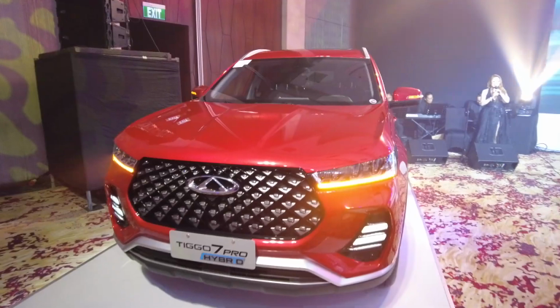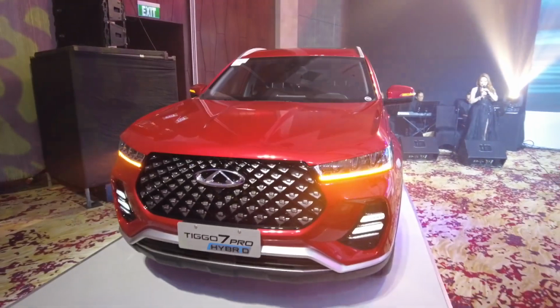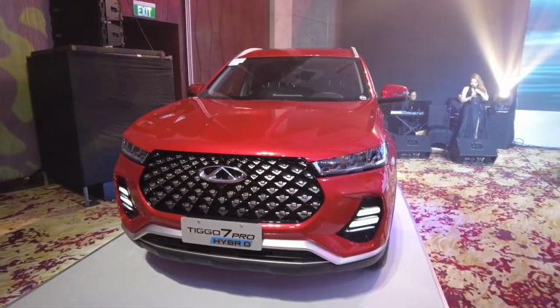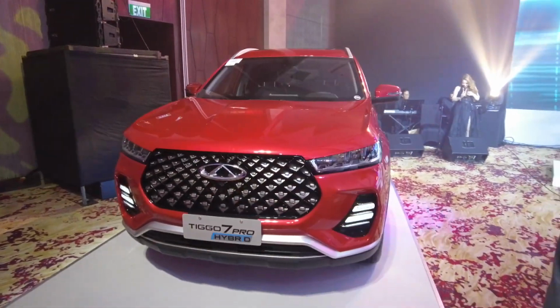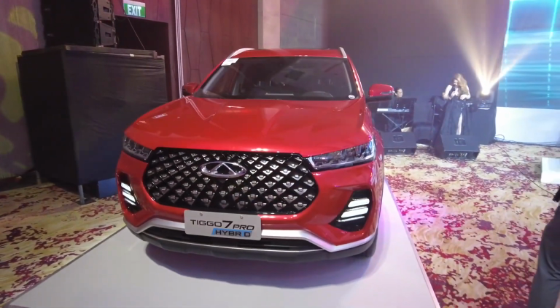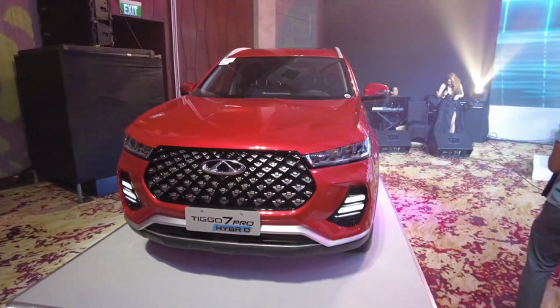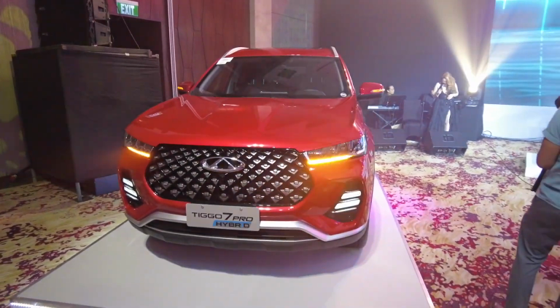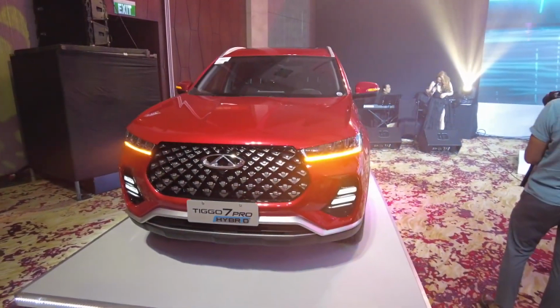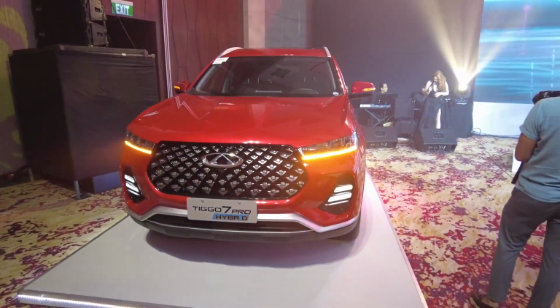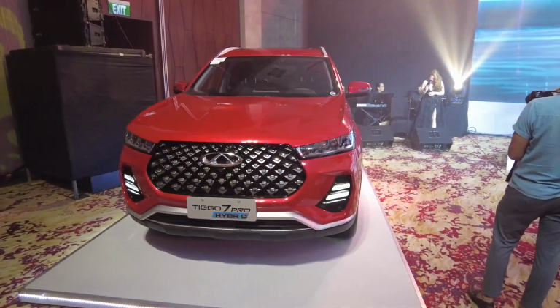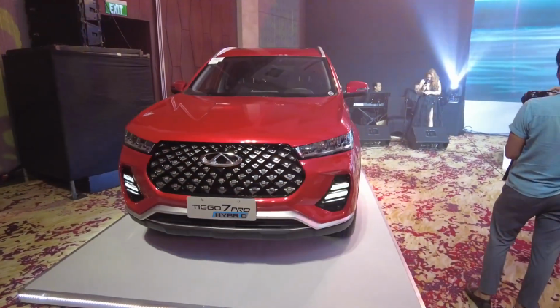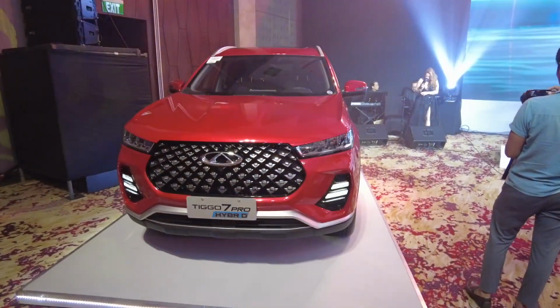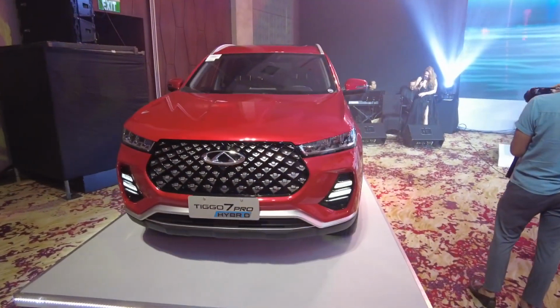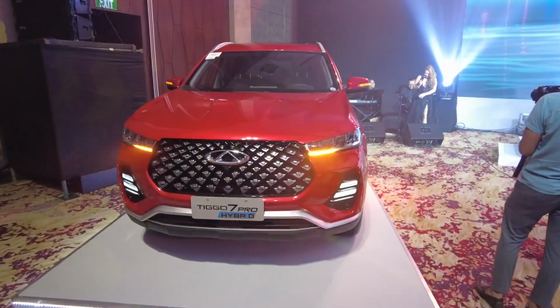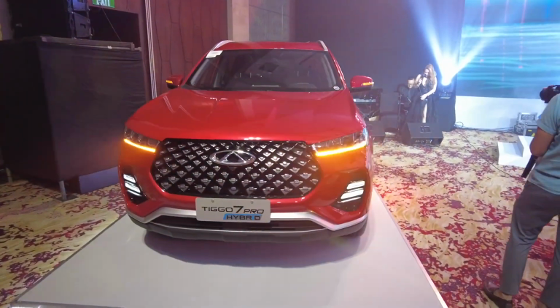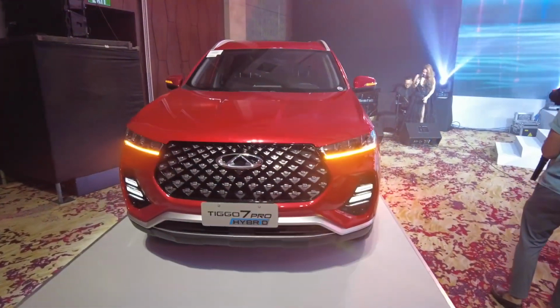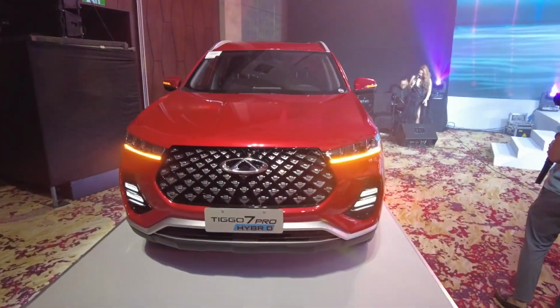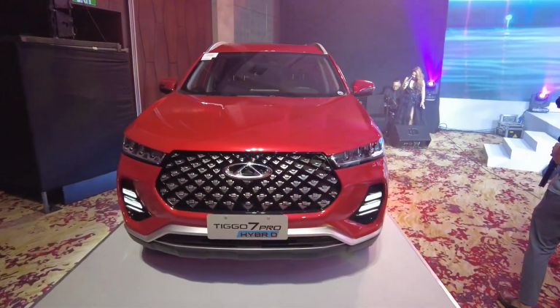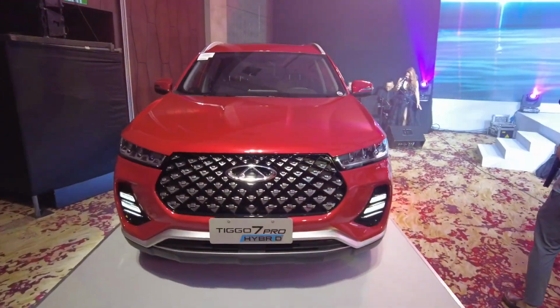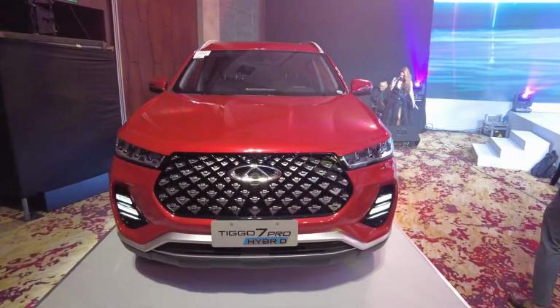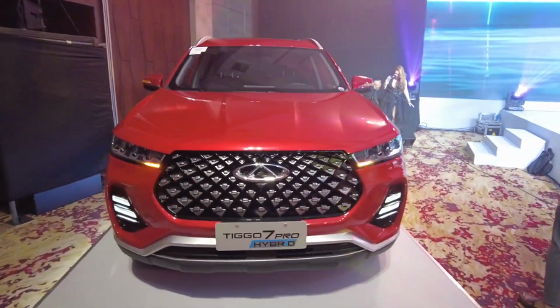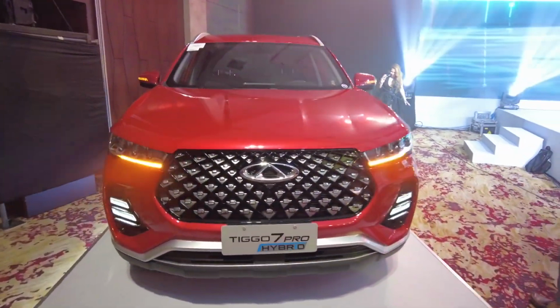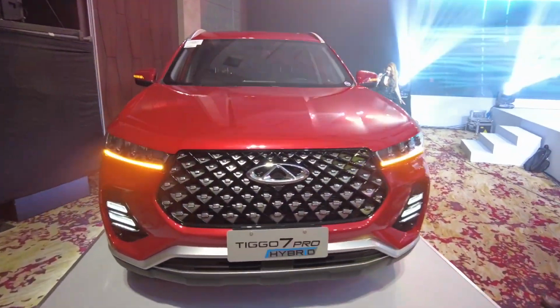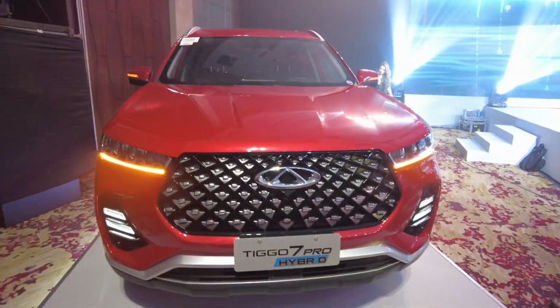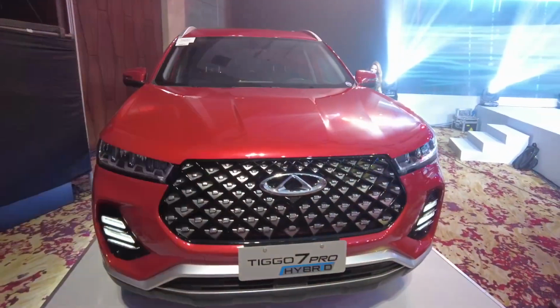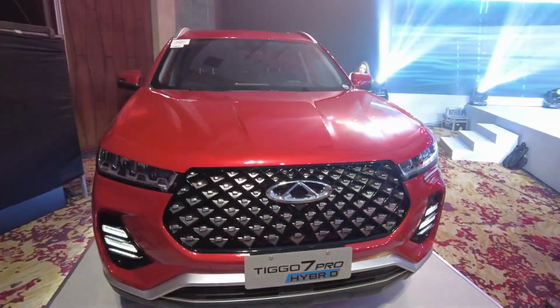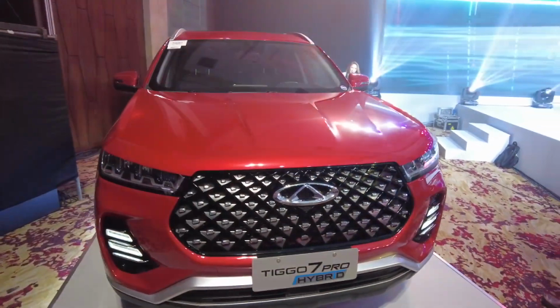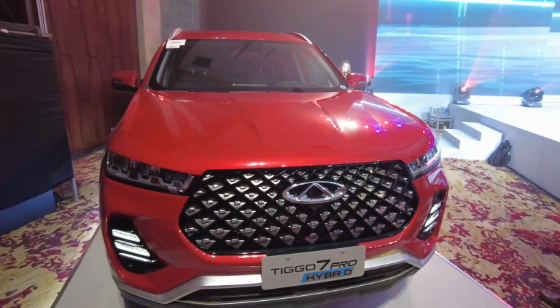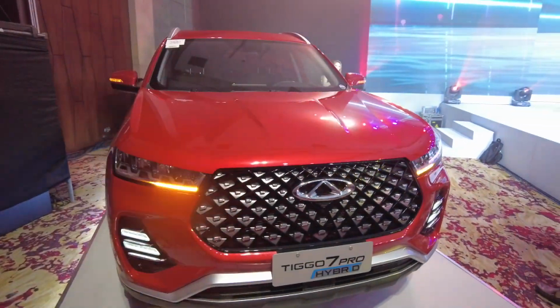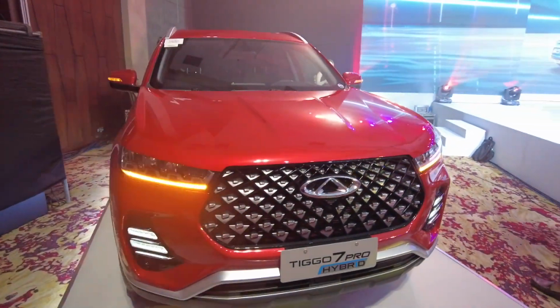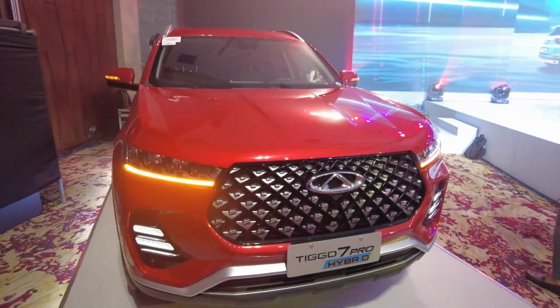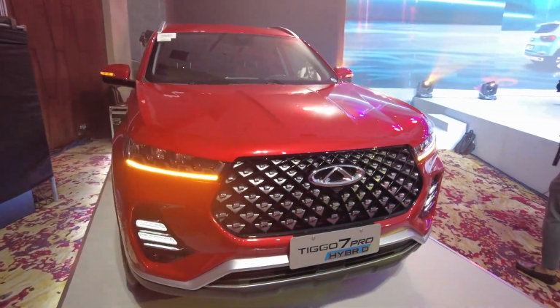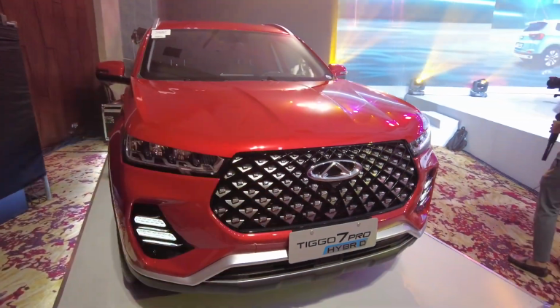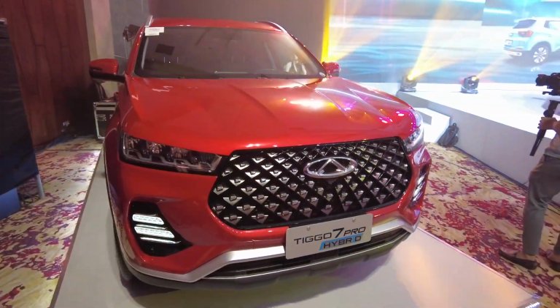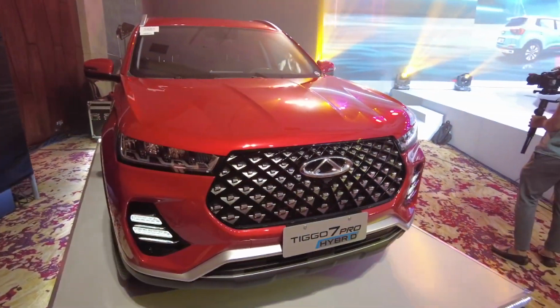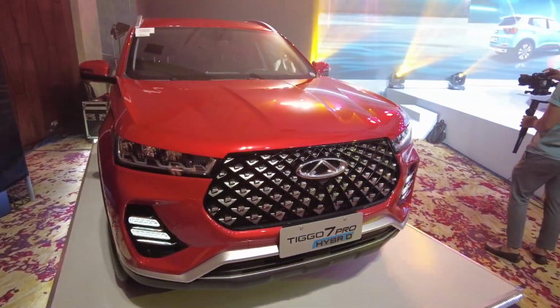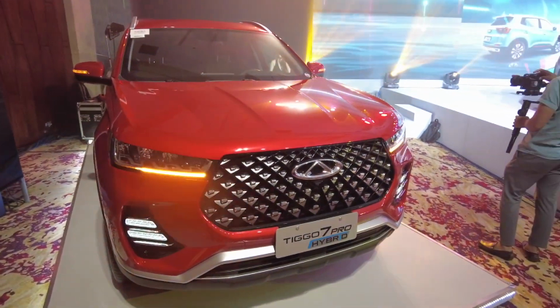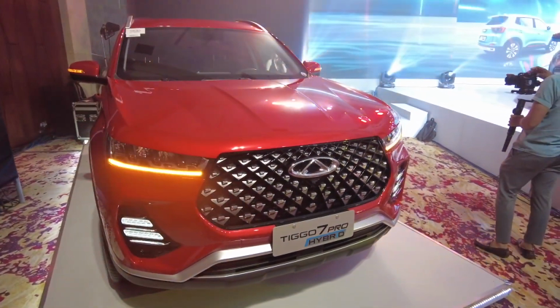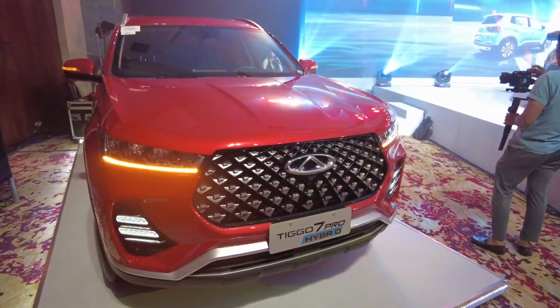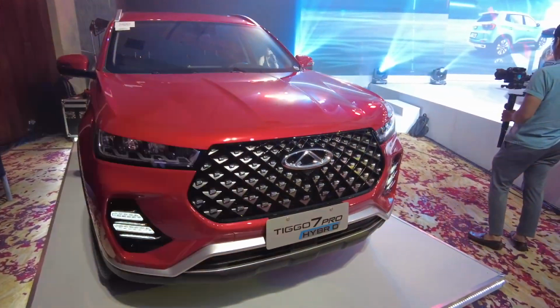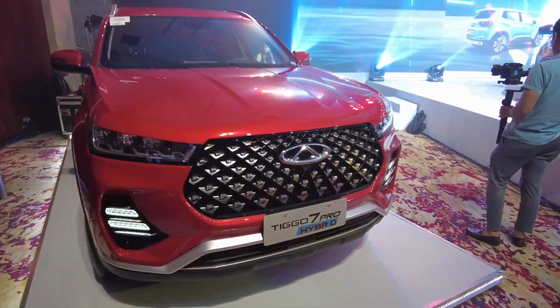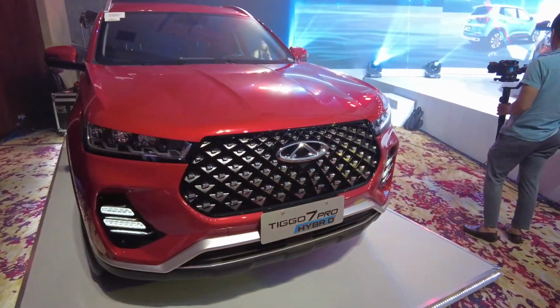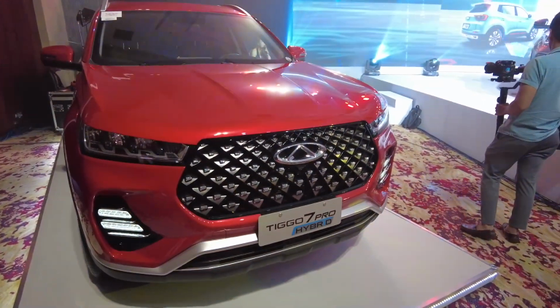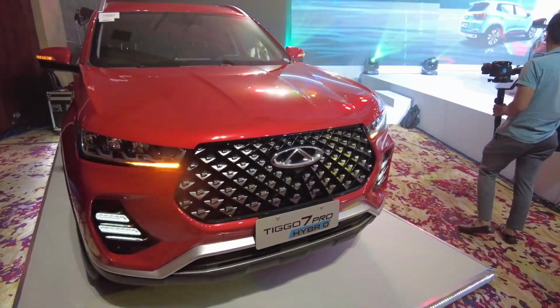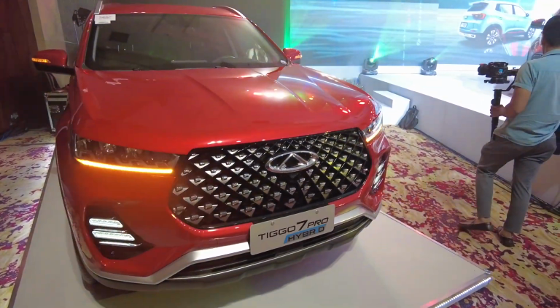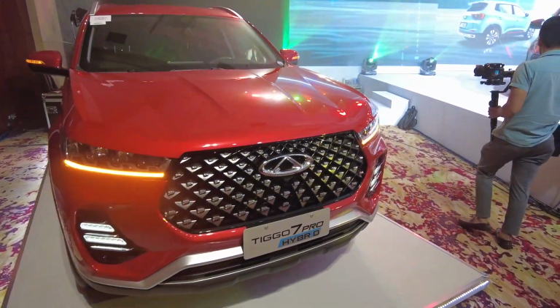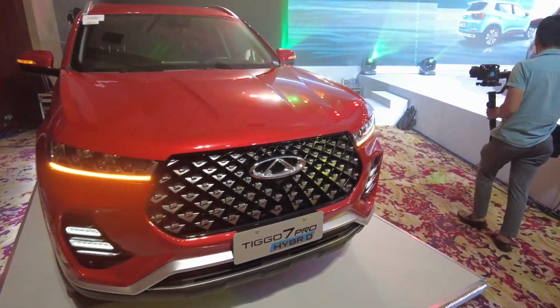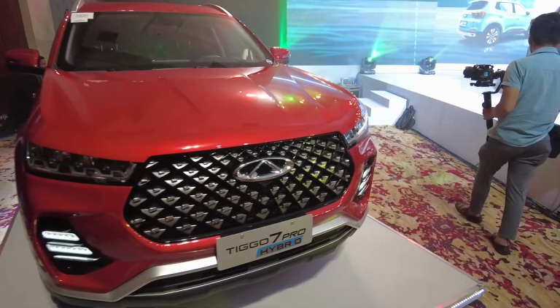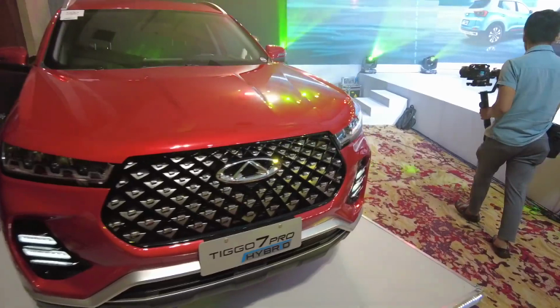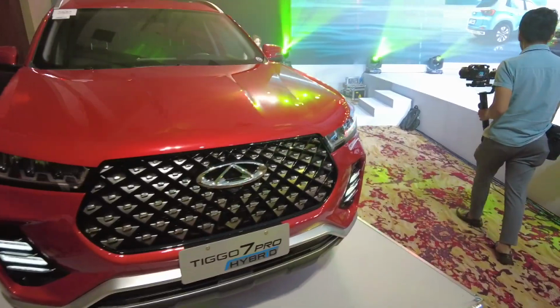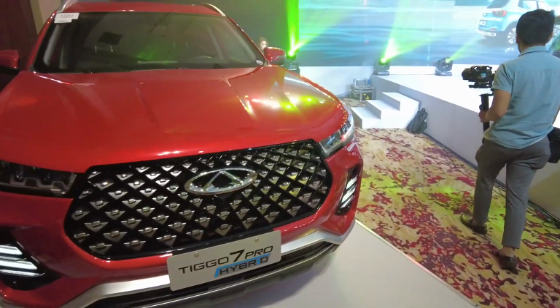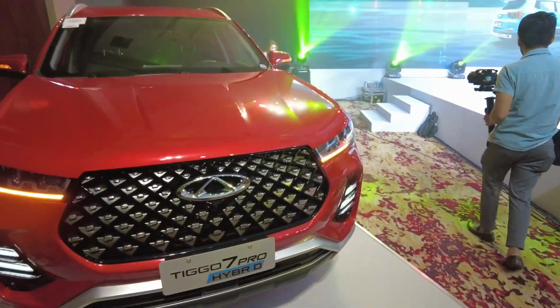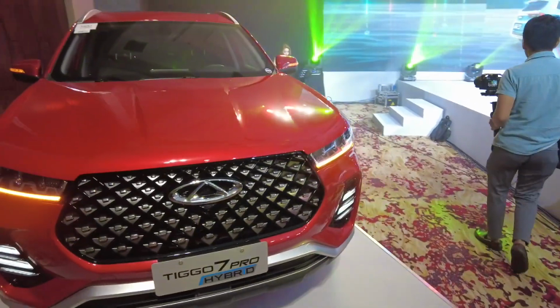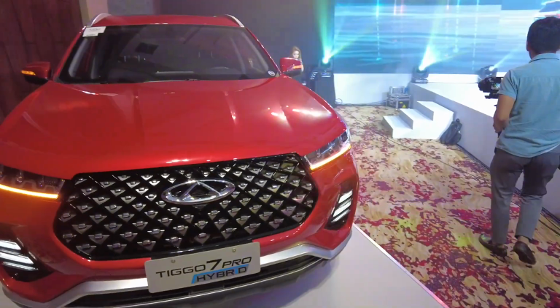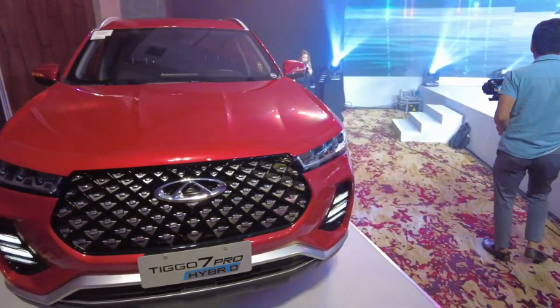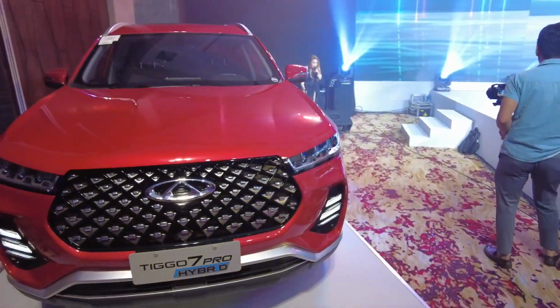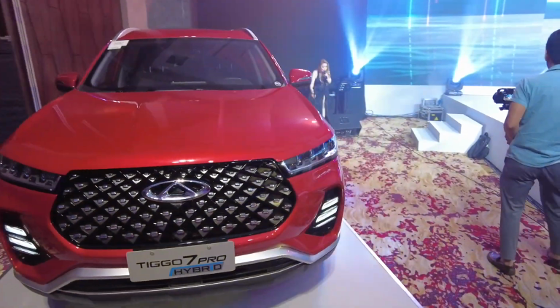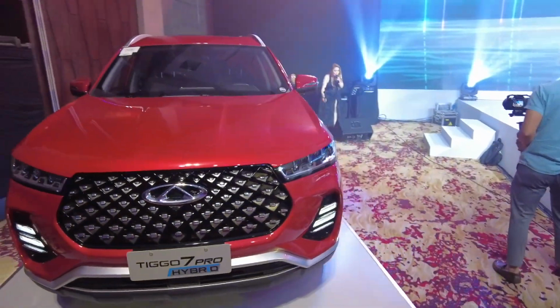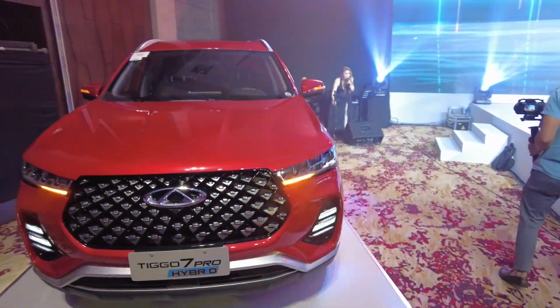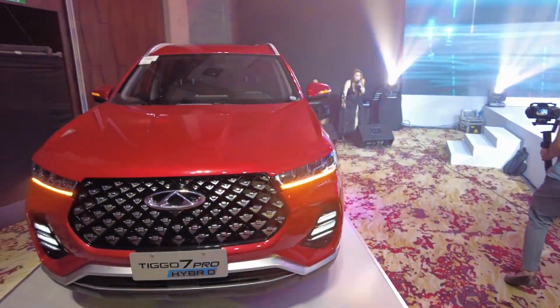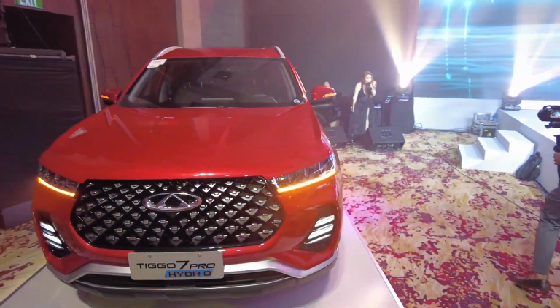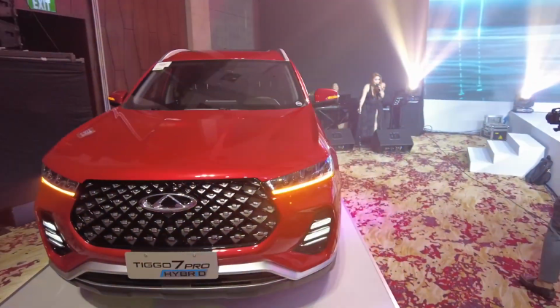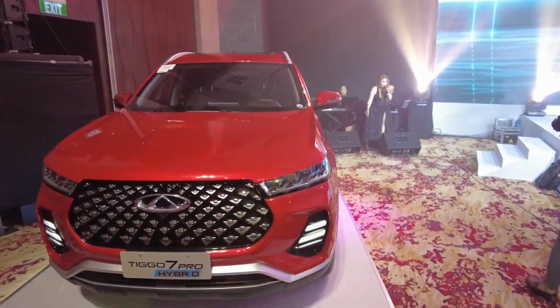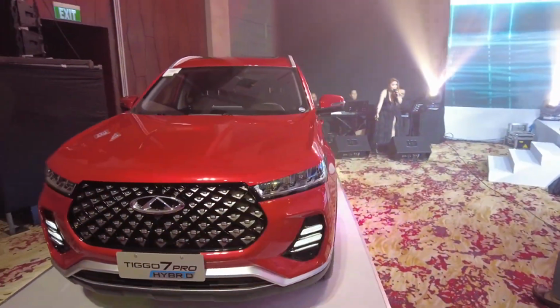This is the new Tiggo 7 Pro Hybrid. It still has the same look, but it is a hybrid — a mild hybrid.